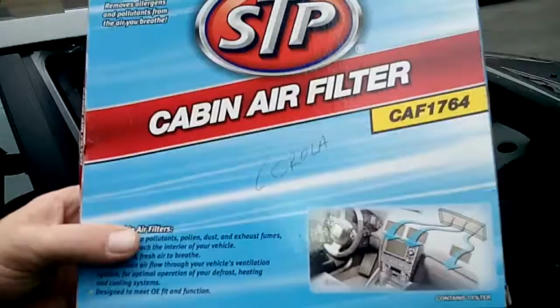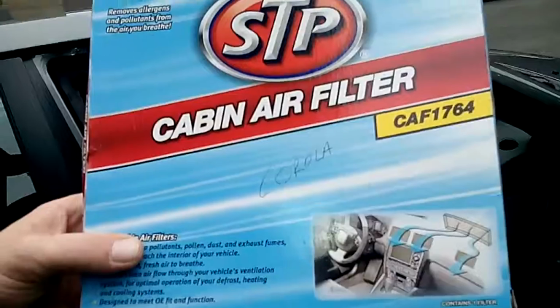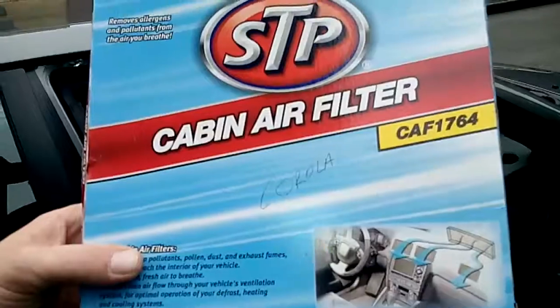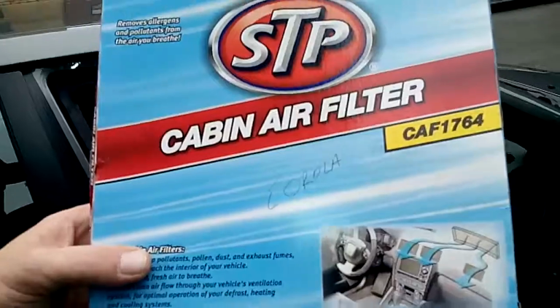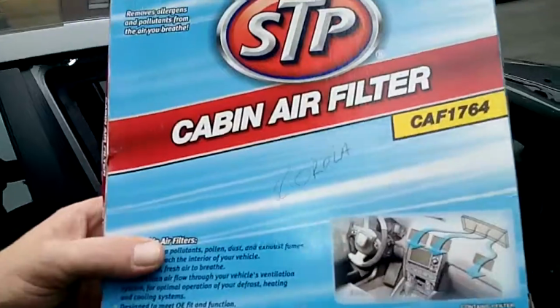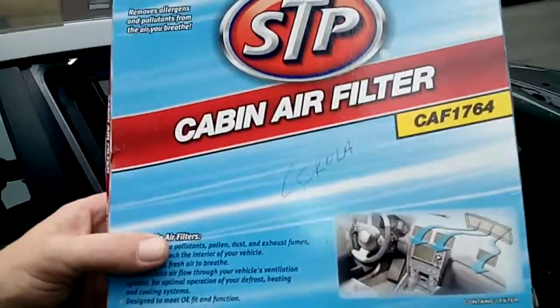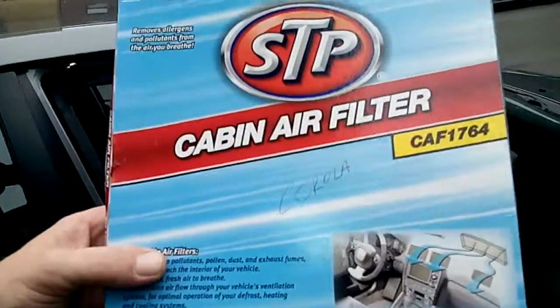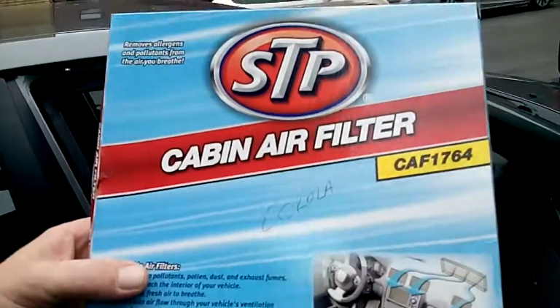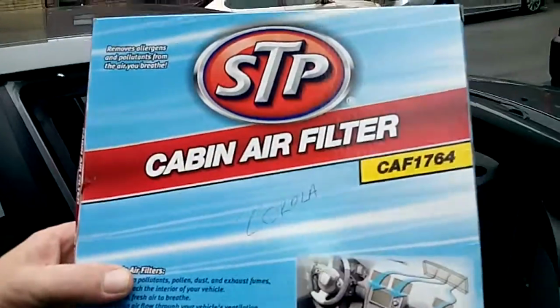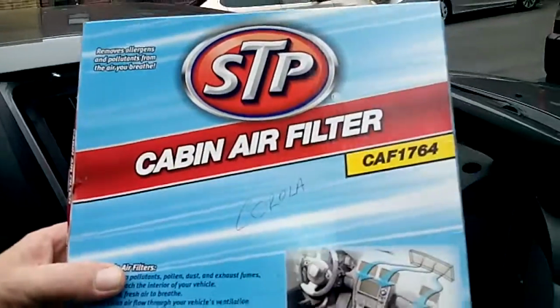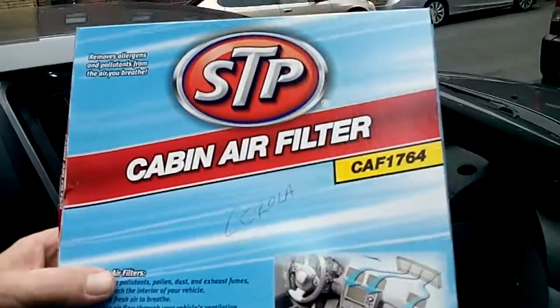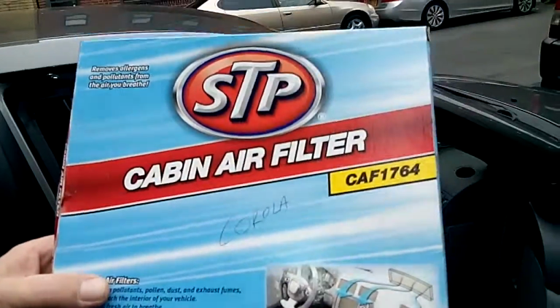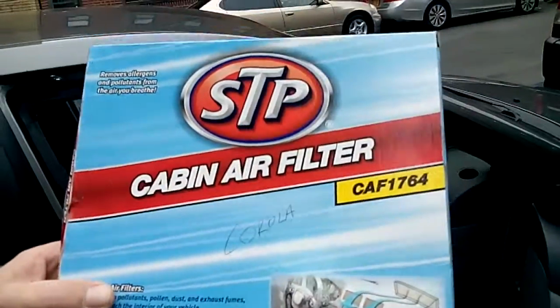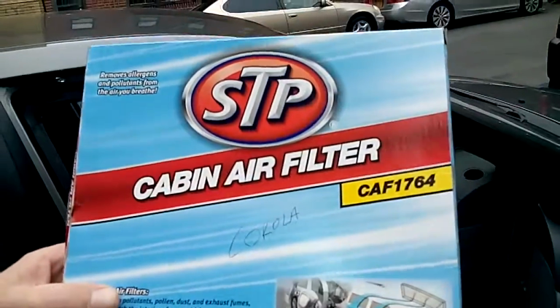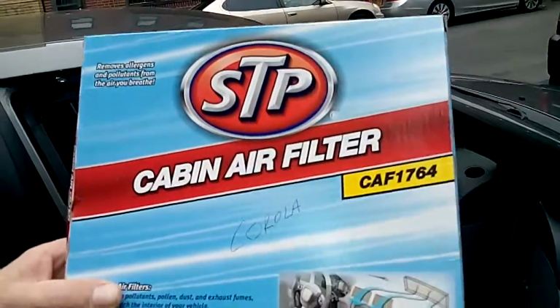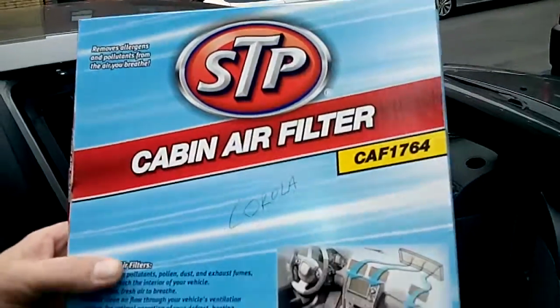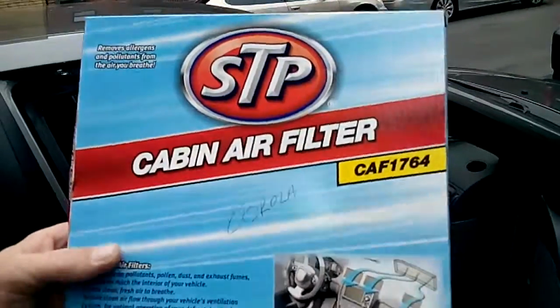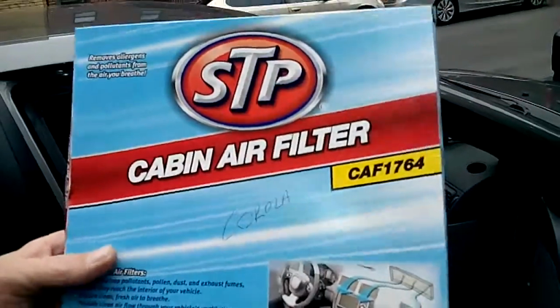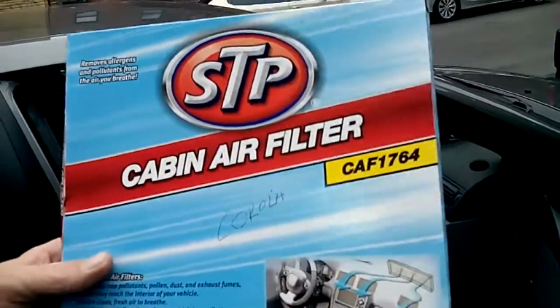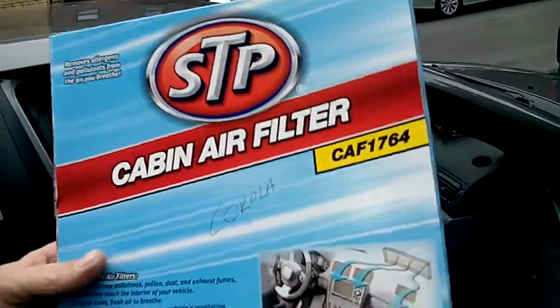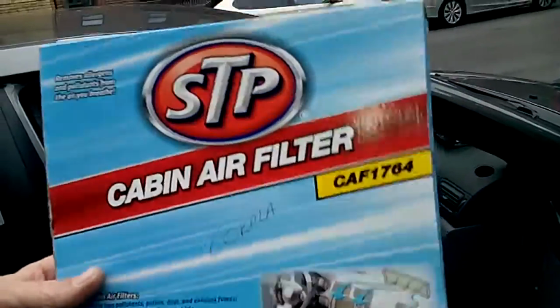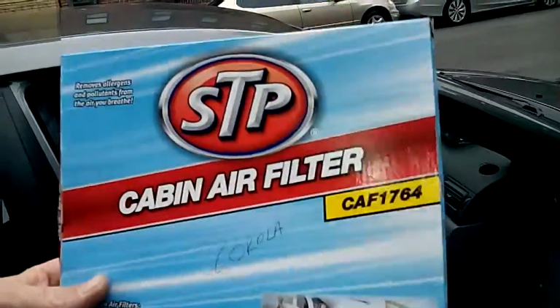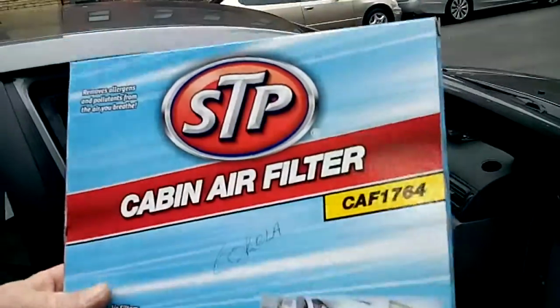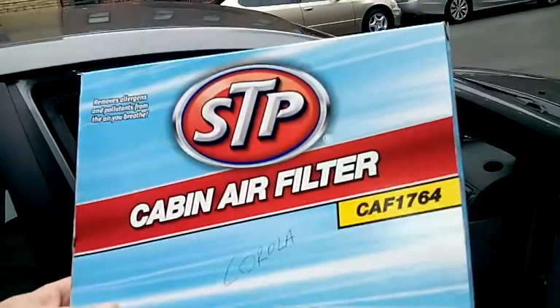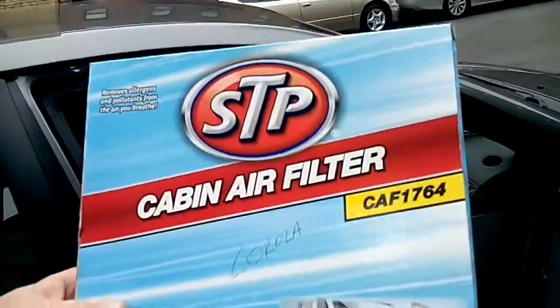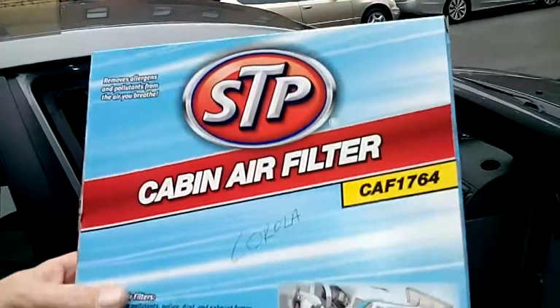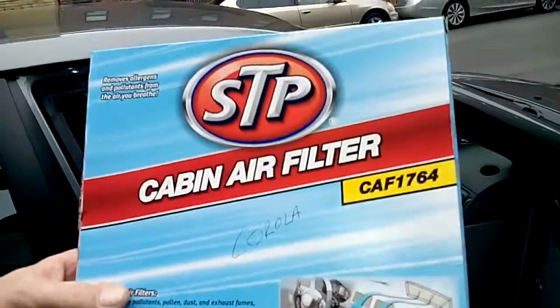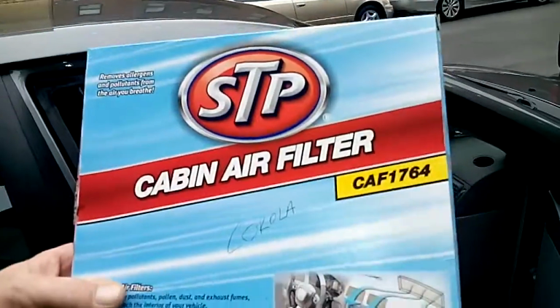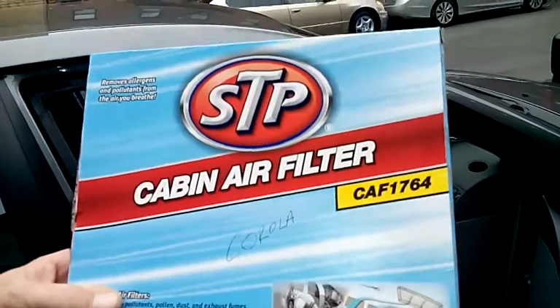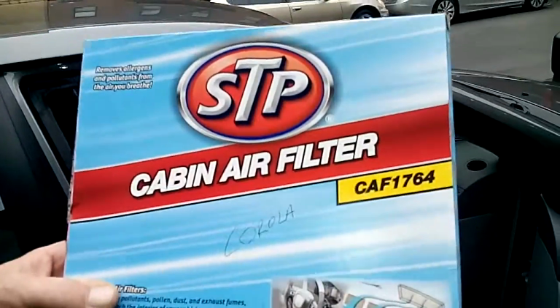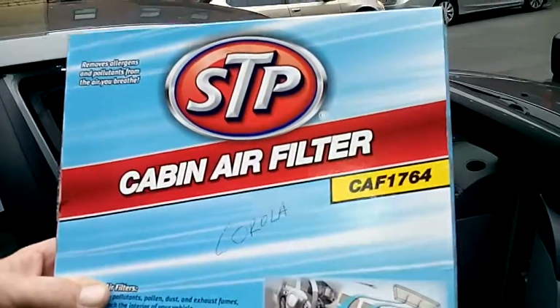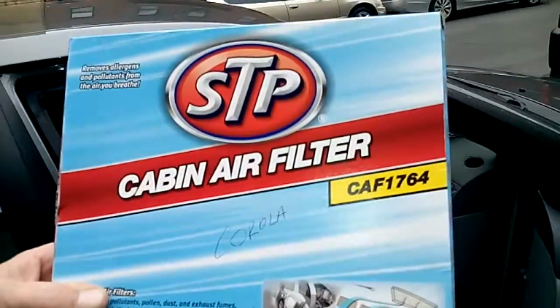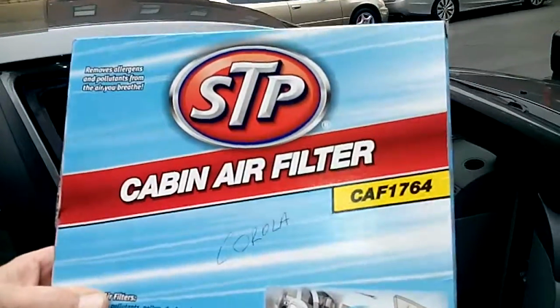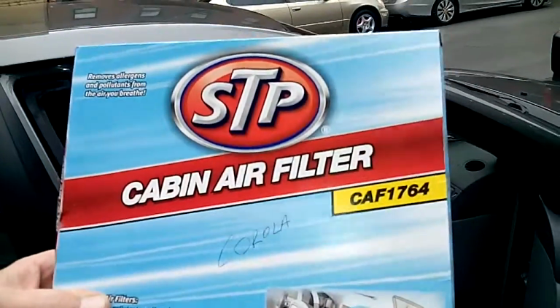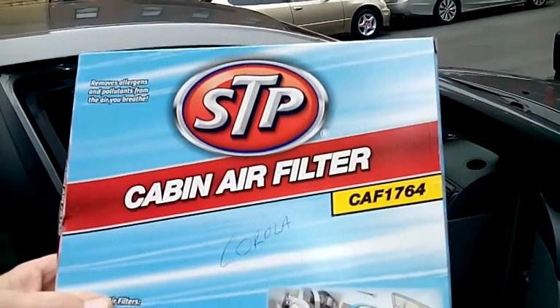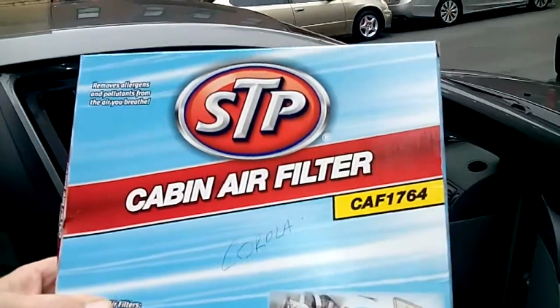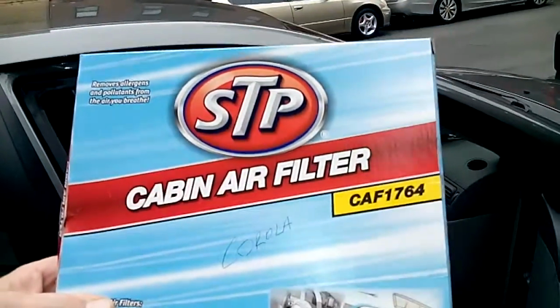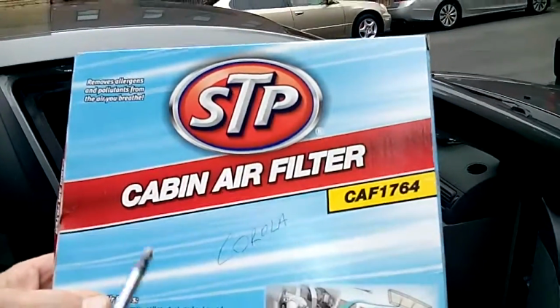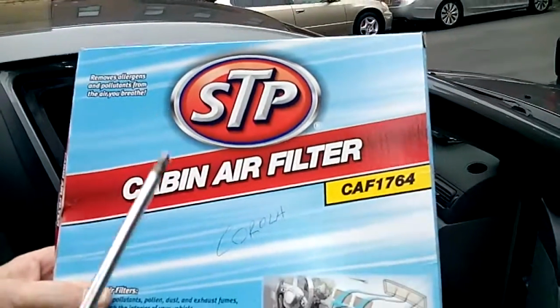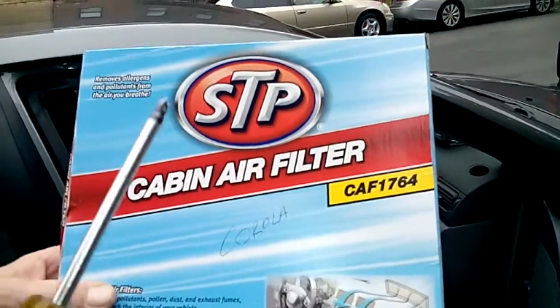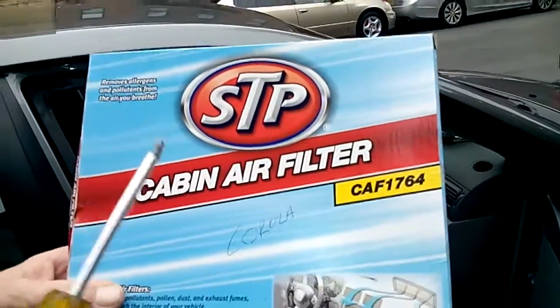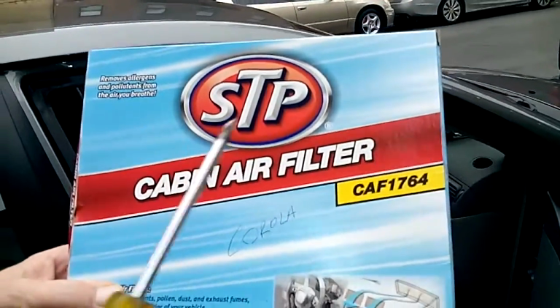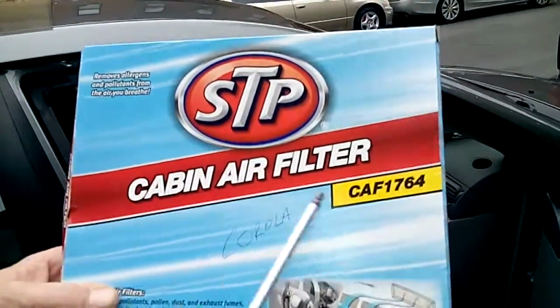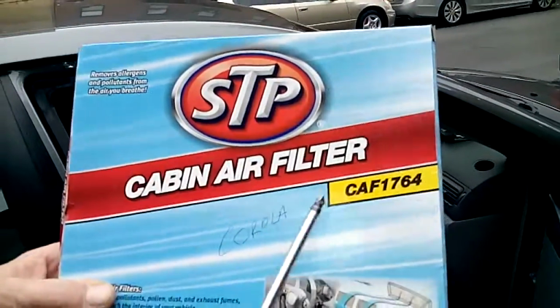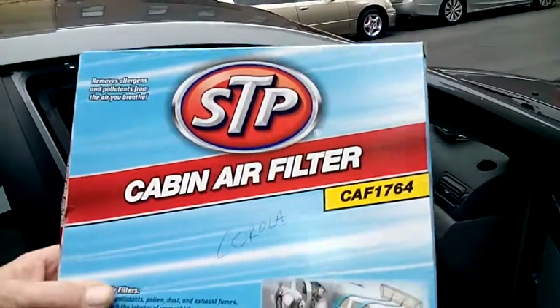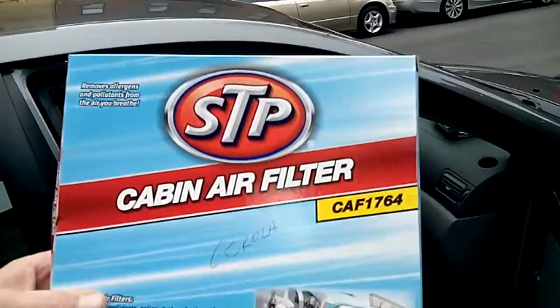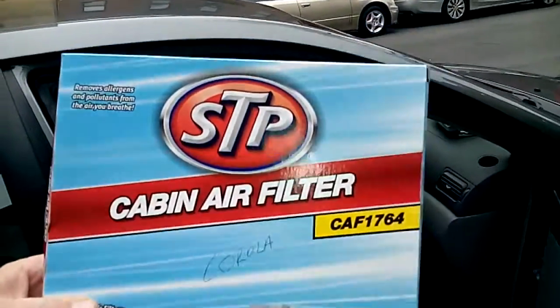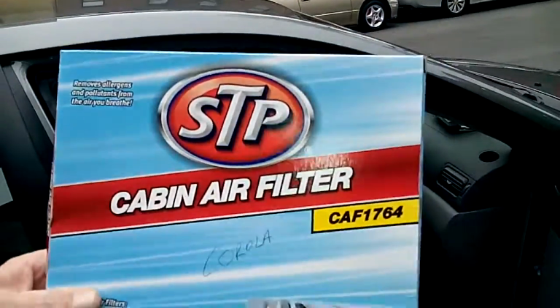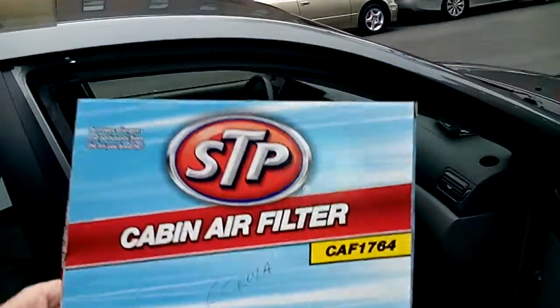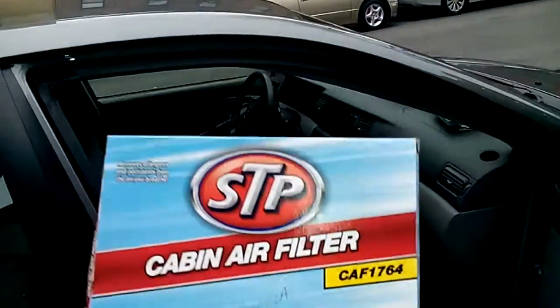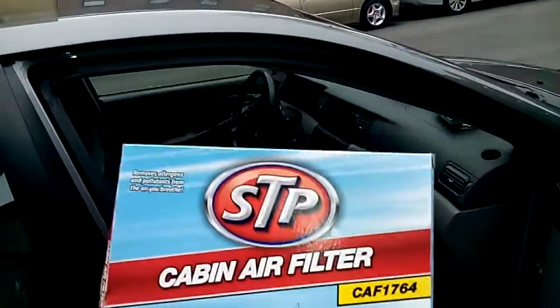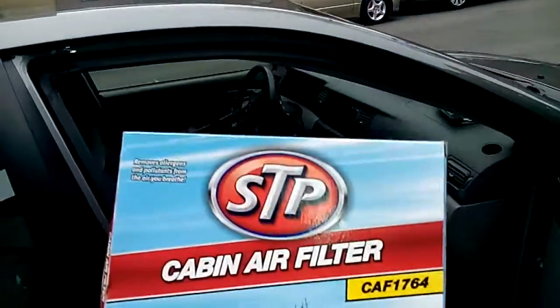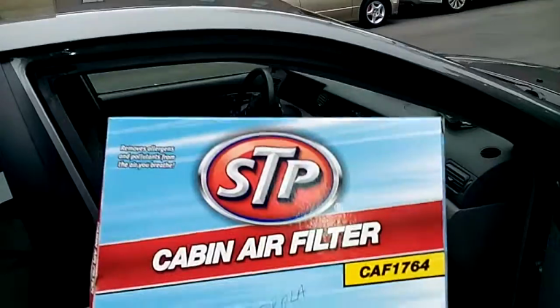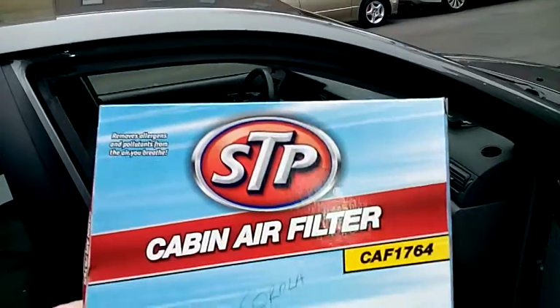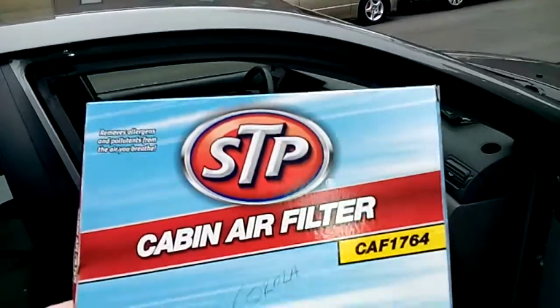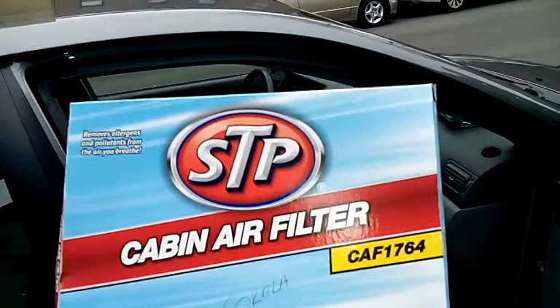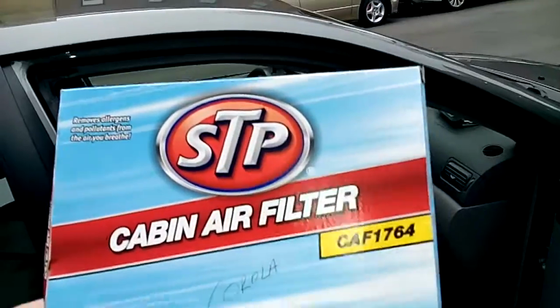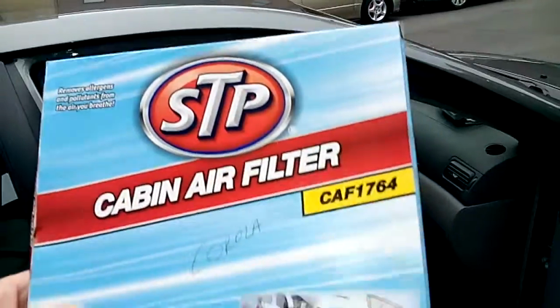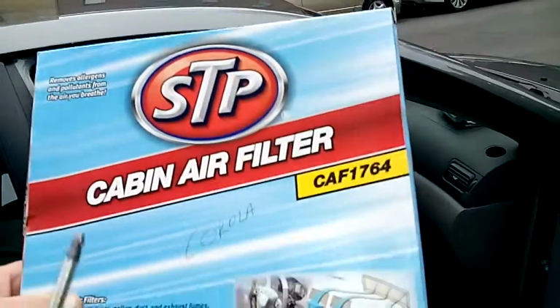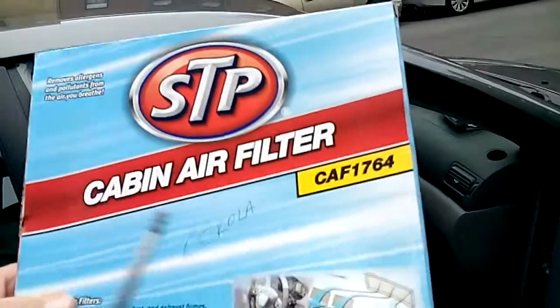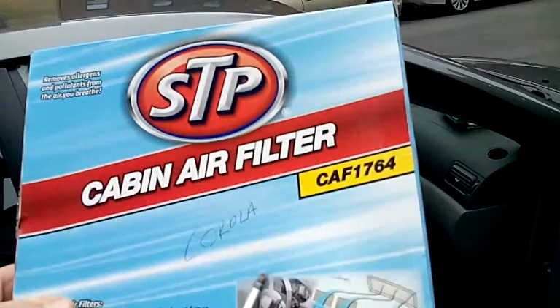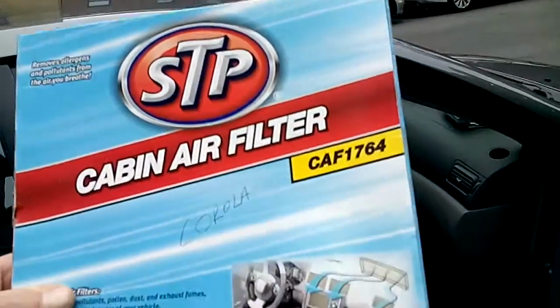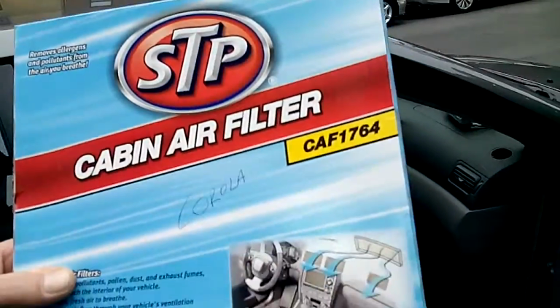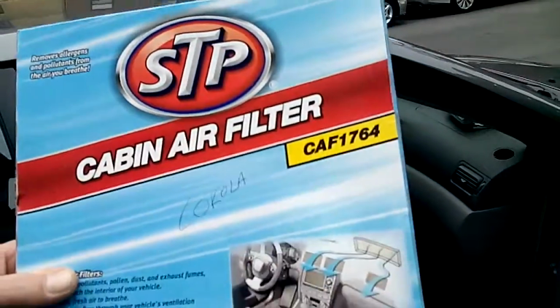Hi, thanks for watching Artis Garage. Today we're going to show you how to replace a cabin filter on a Toyota Corolla.